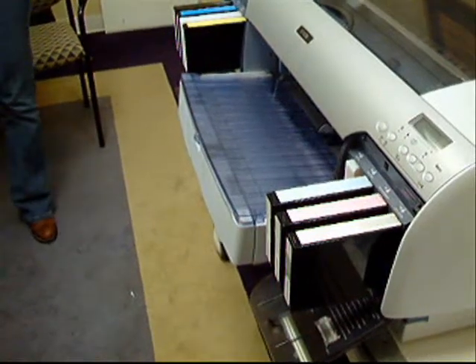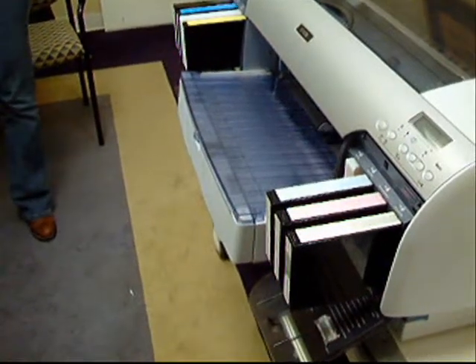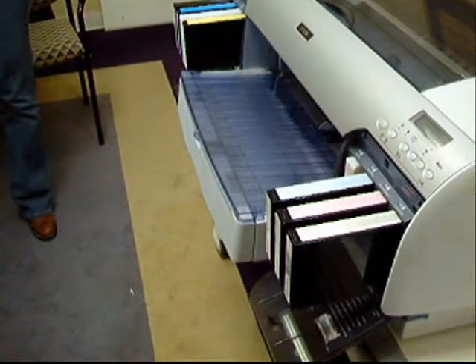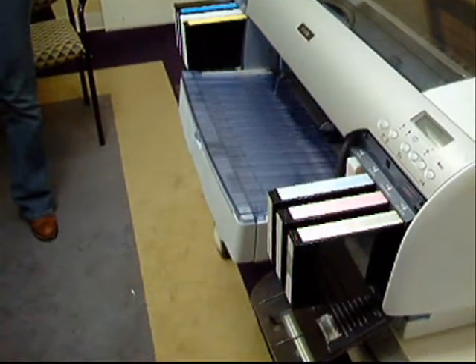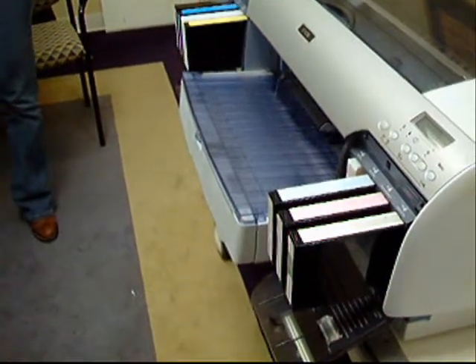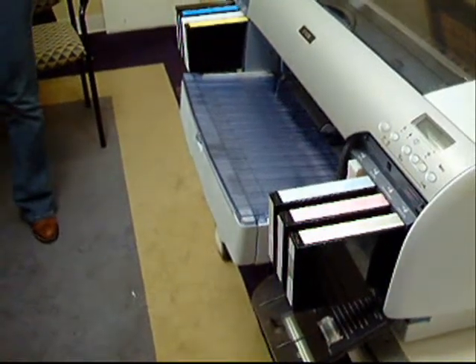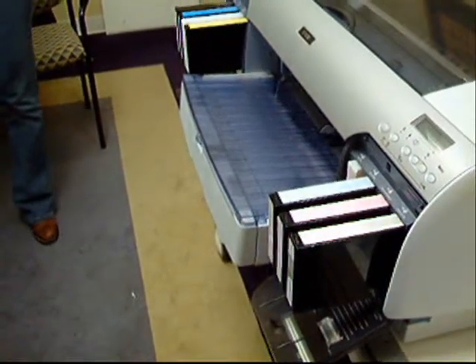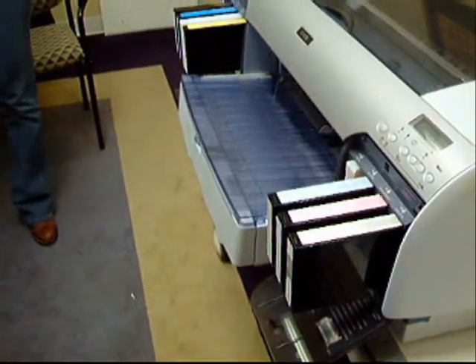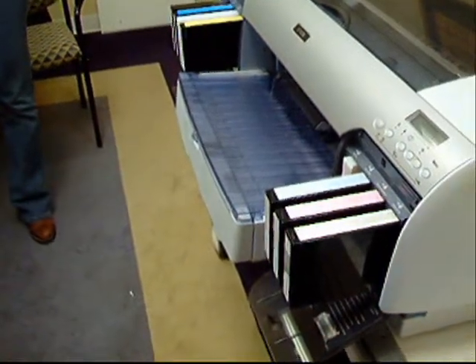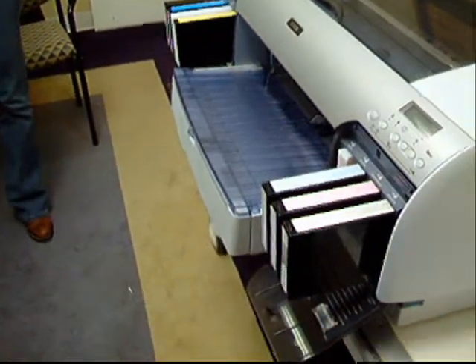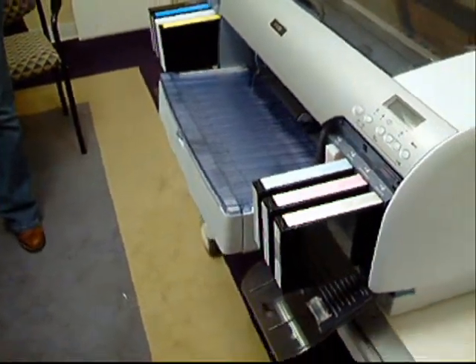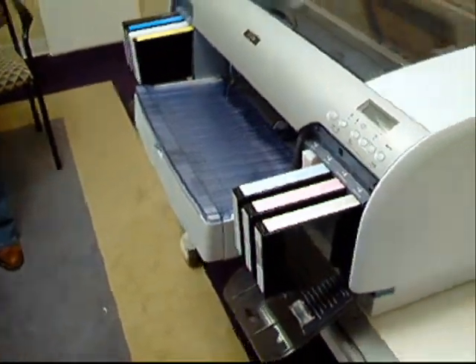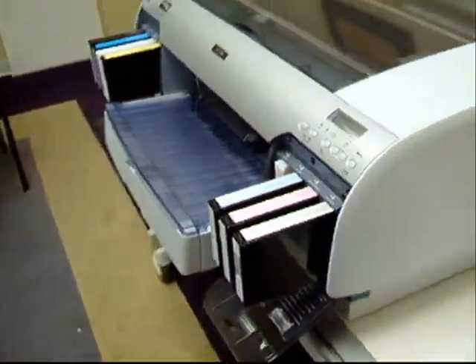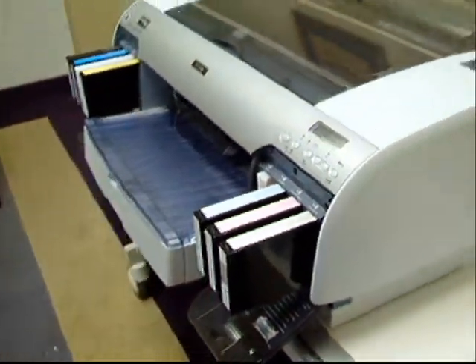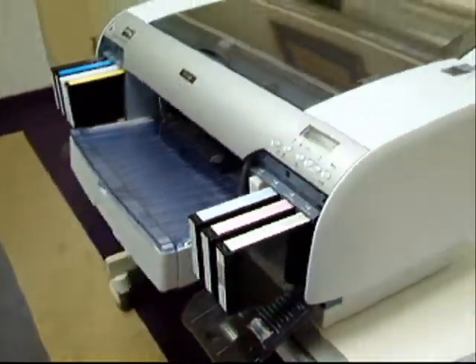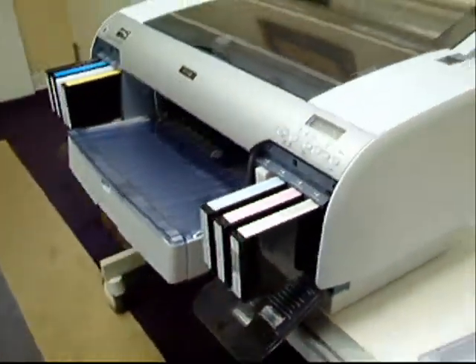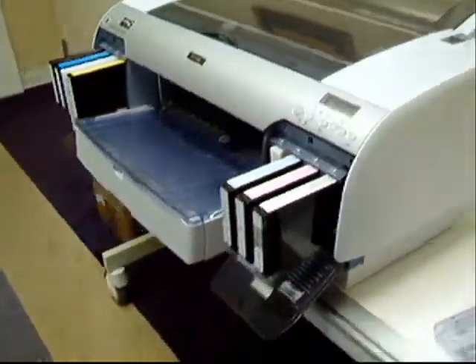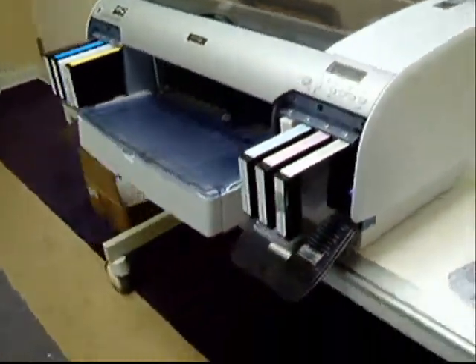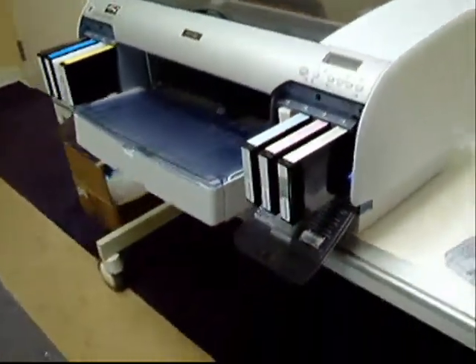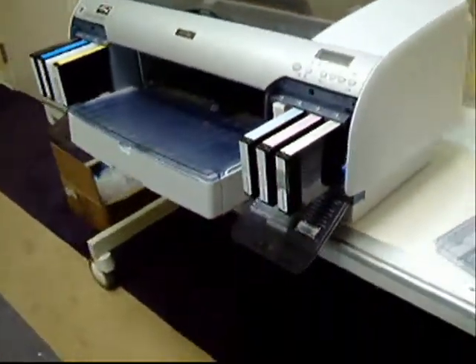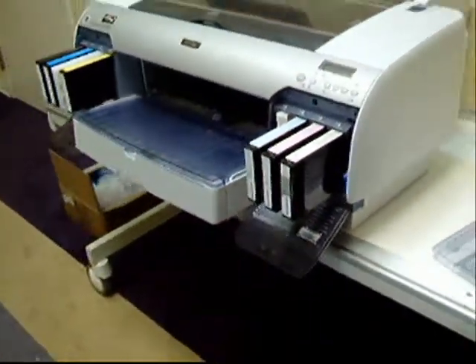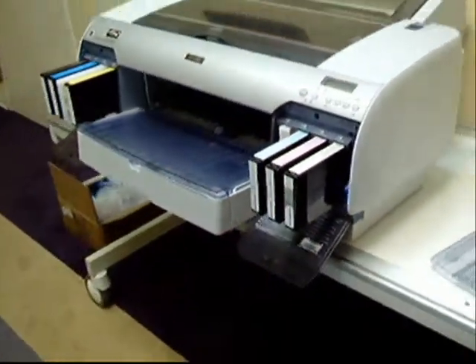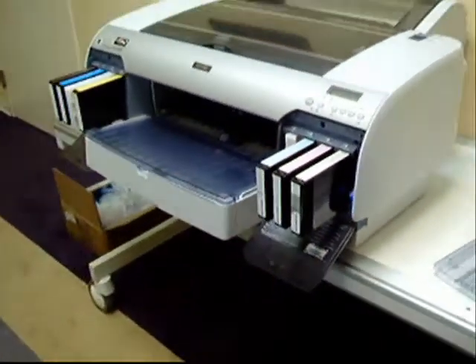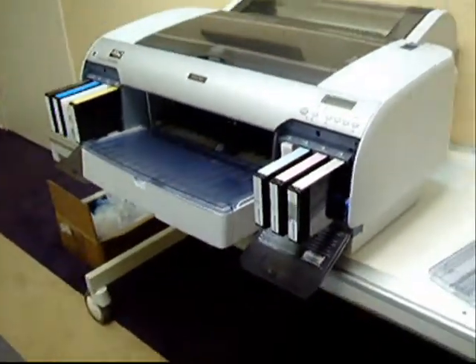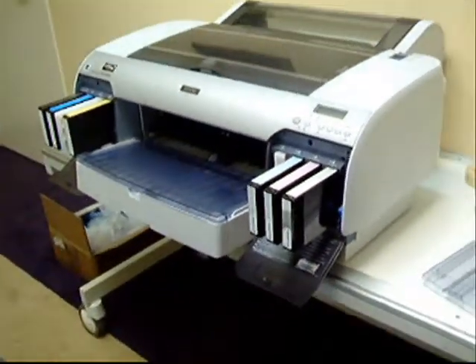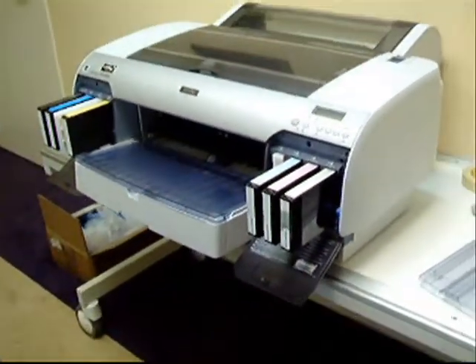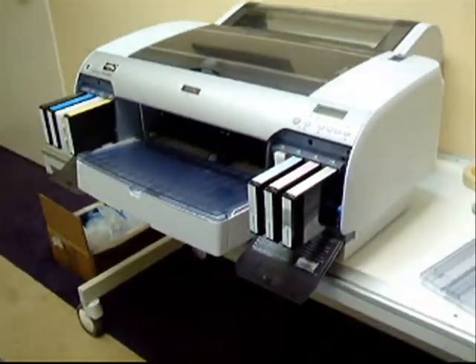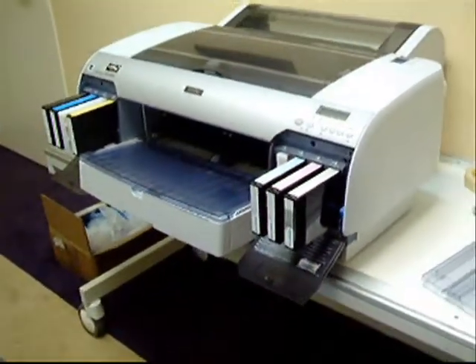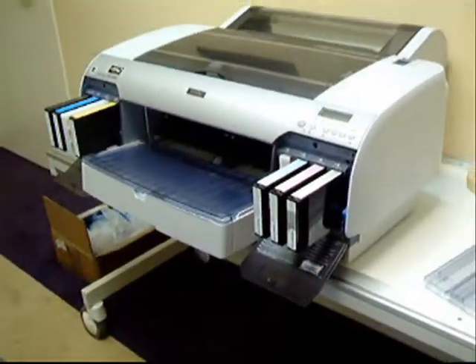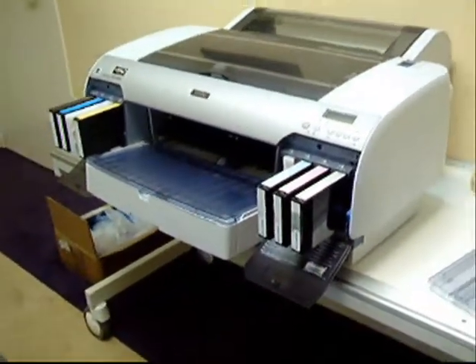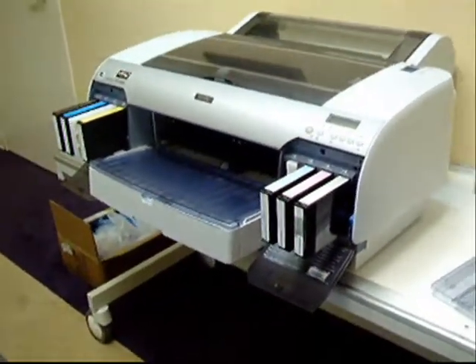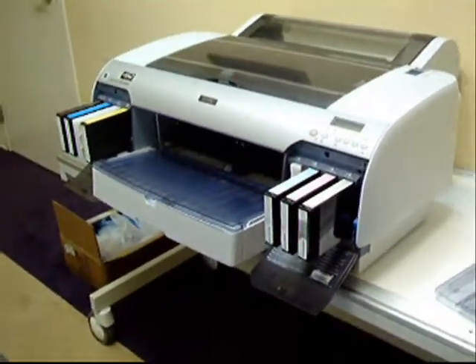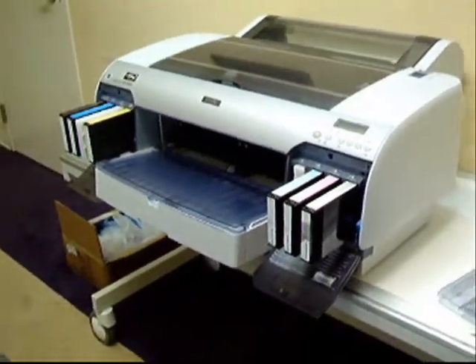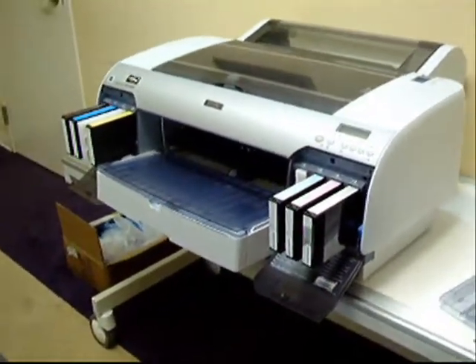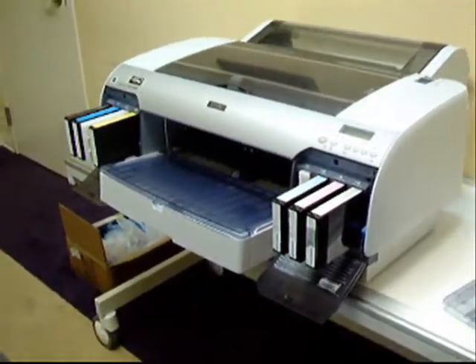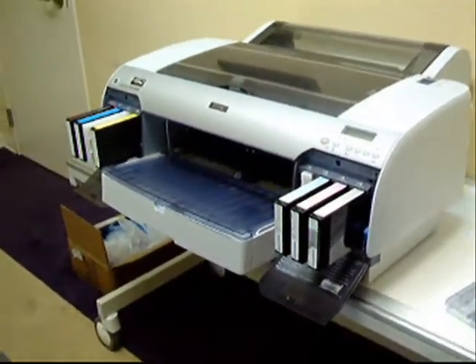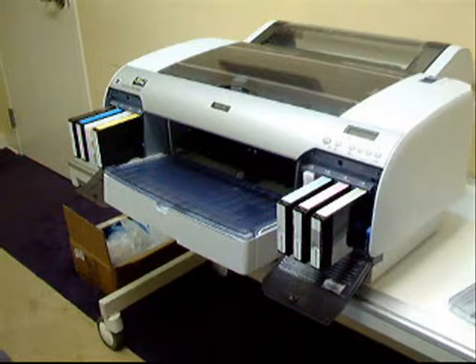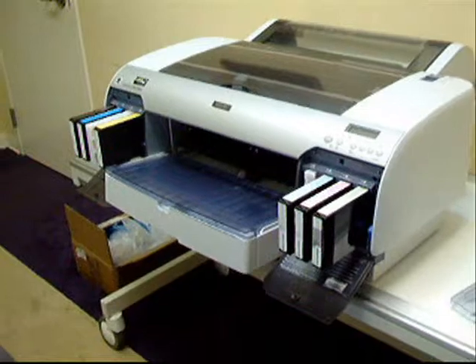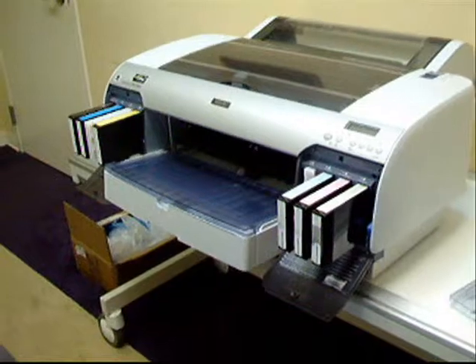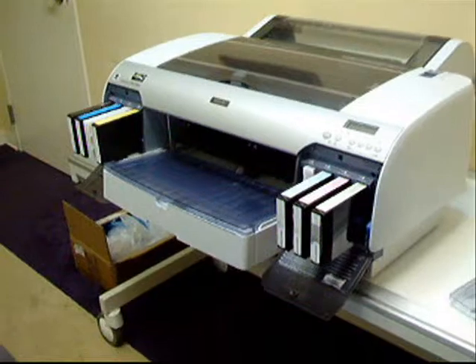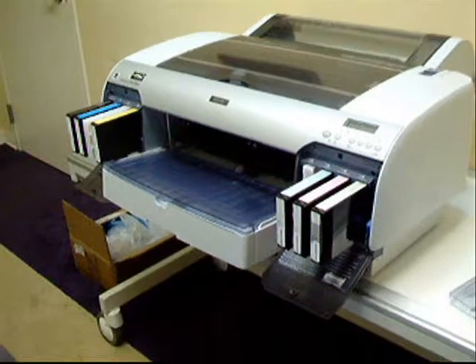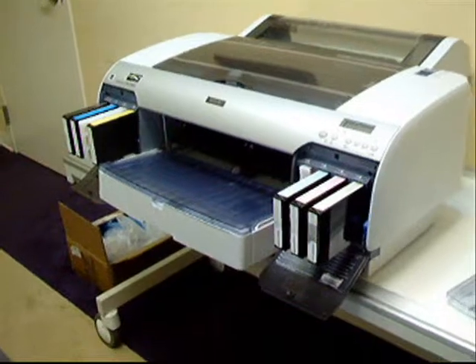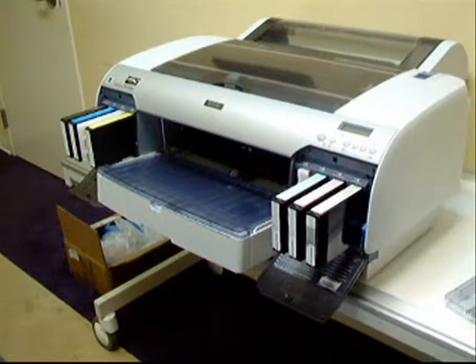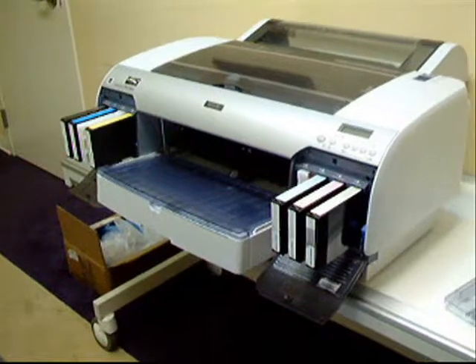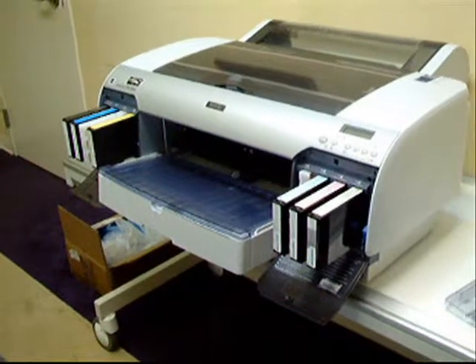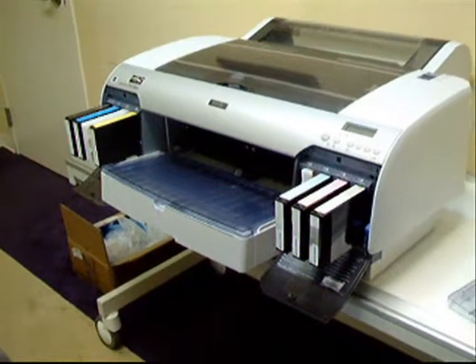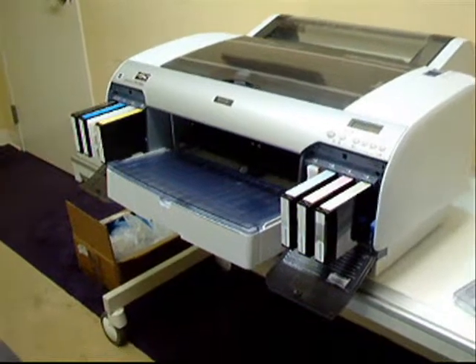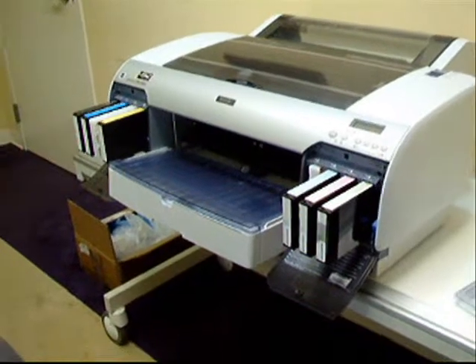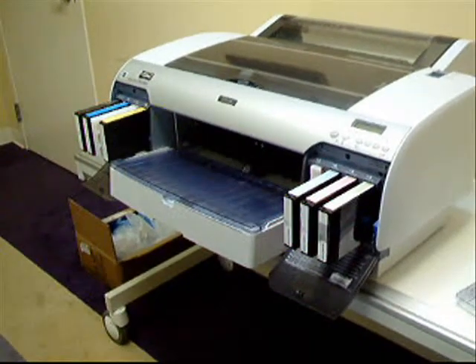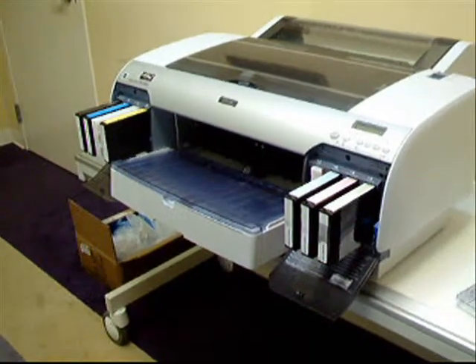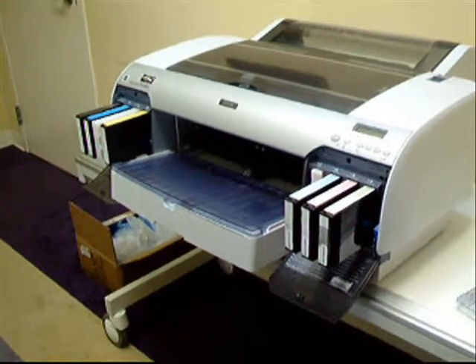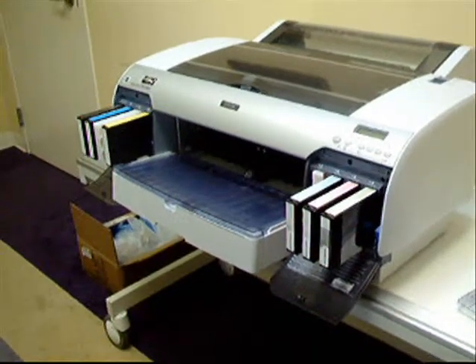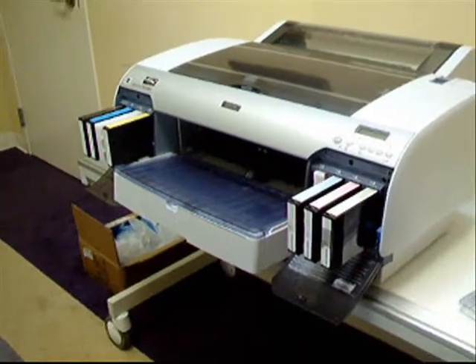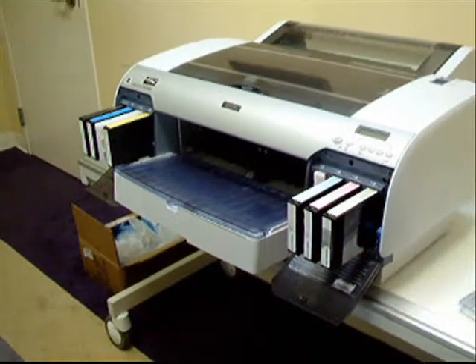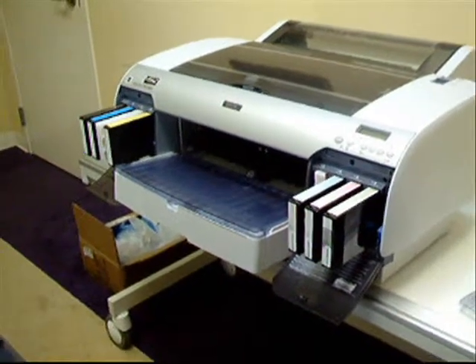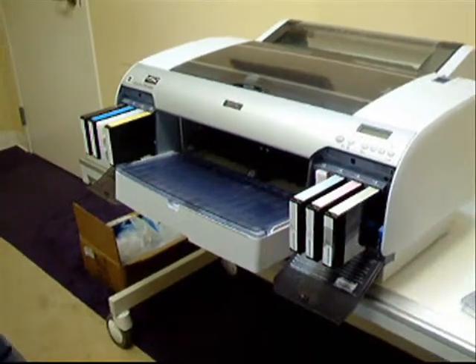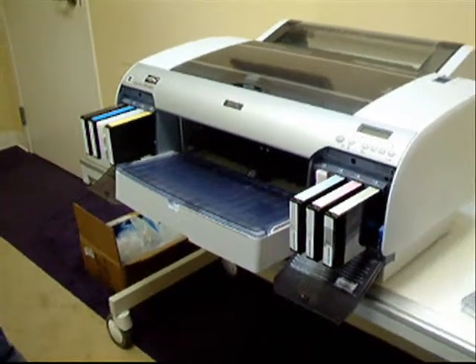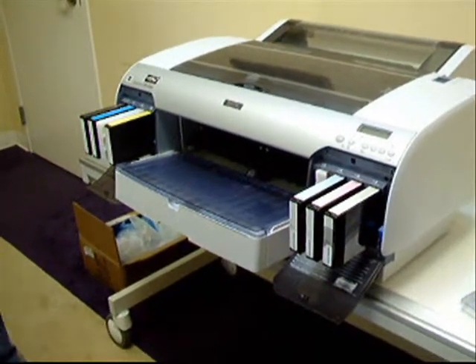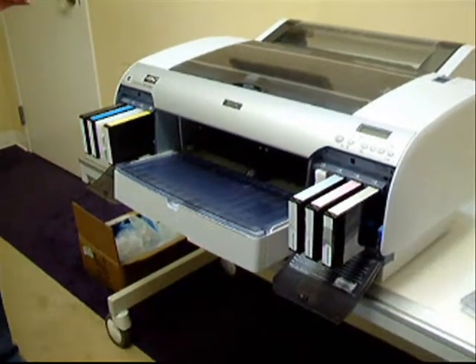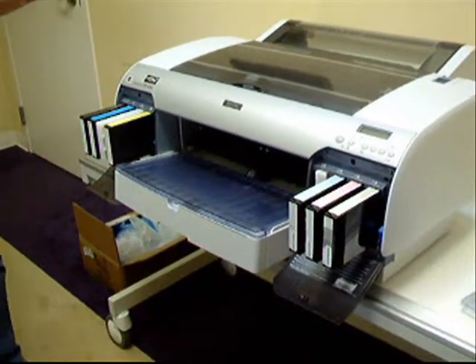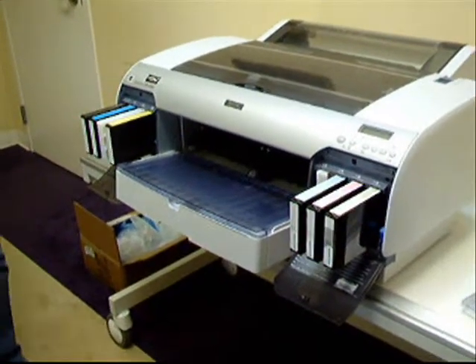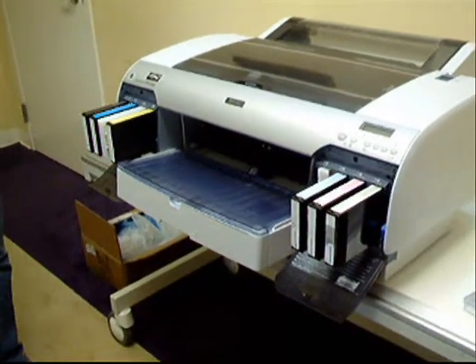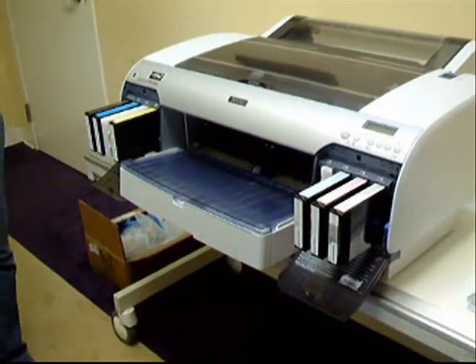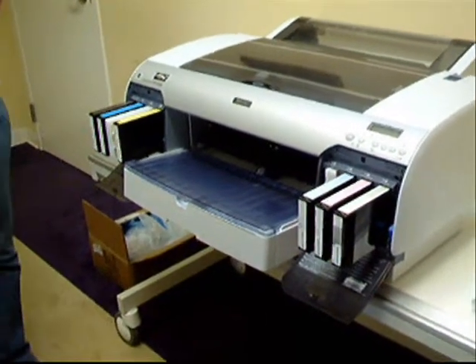We're done with the initial setting of the printer. We're ready to add it to the PC.